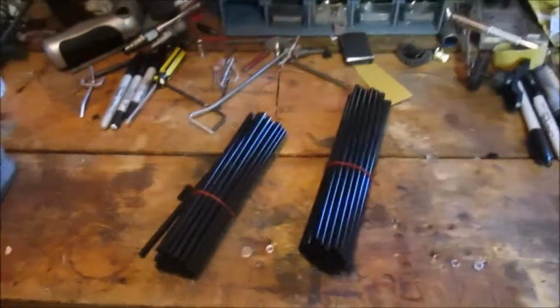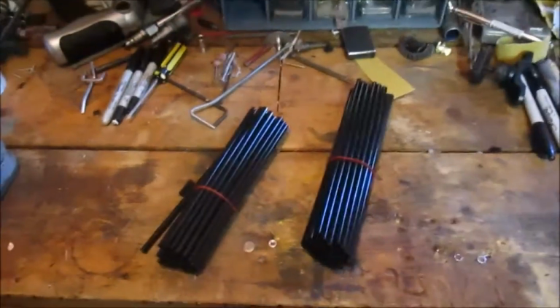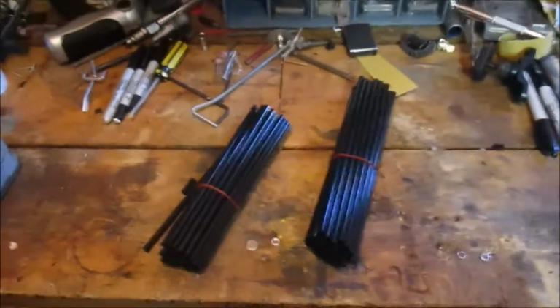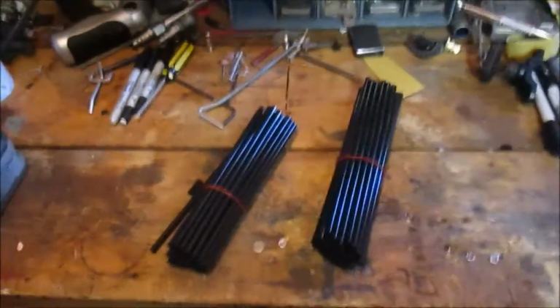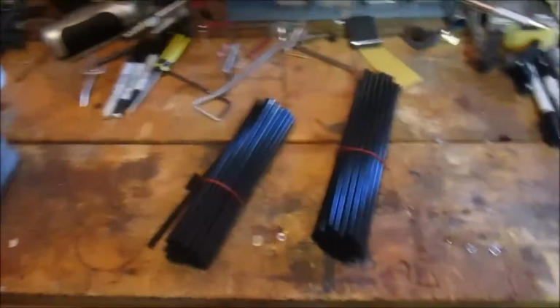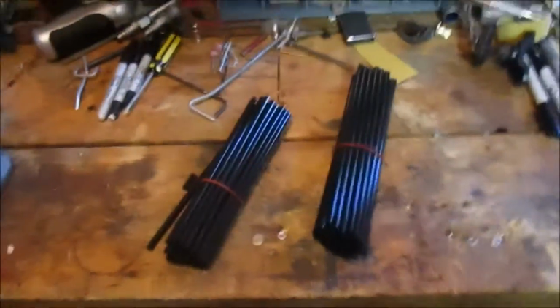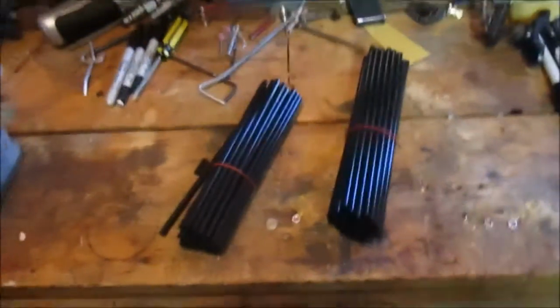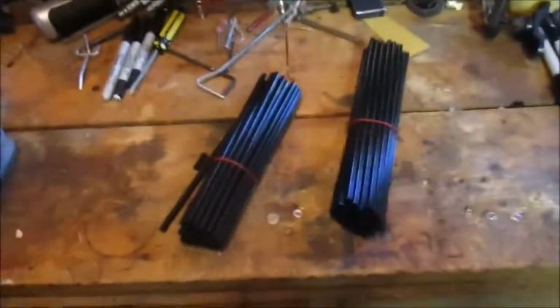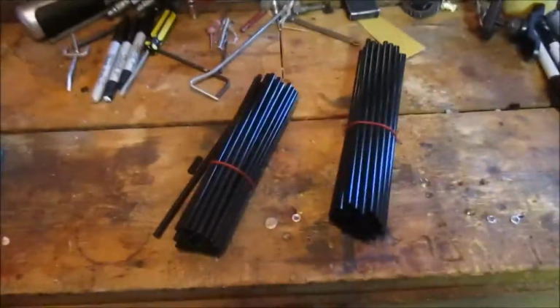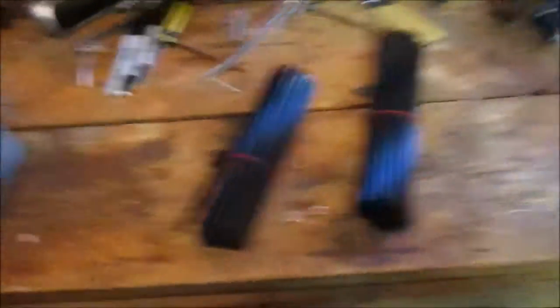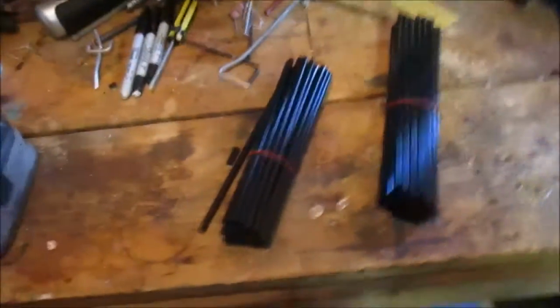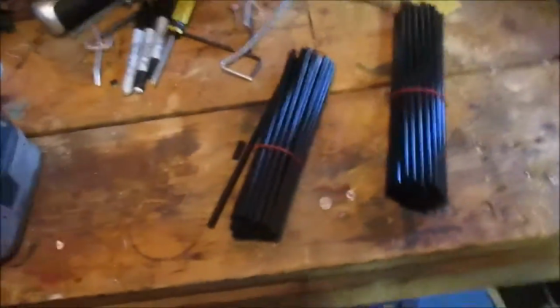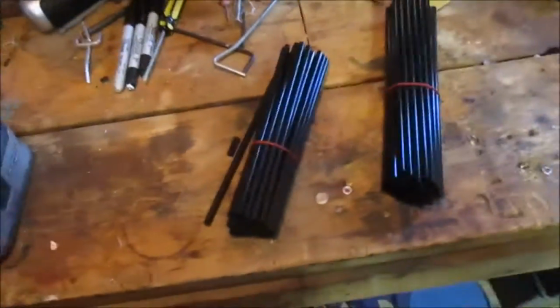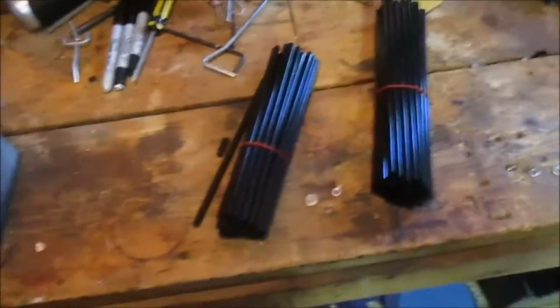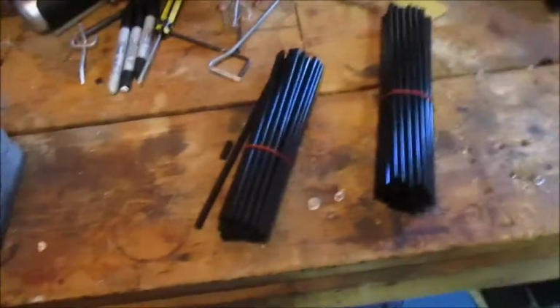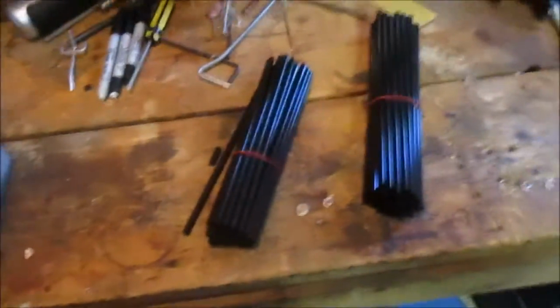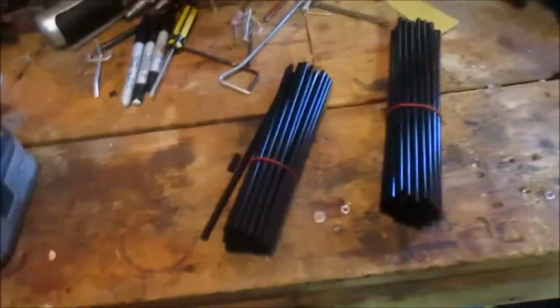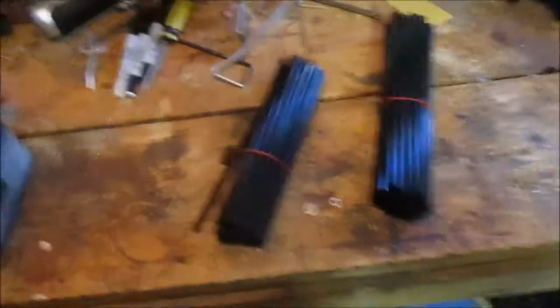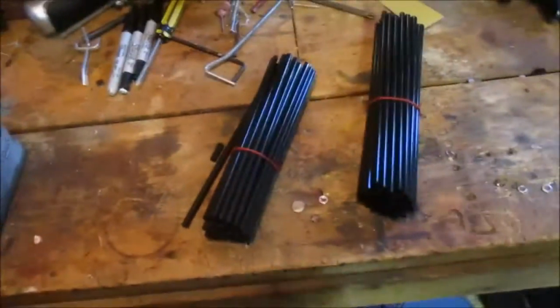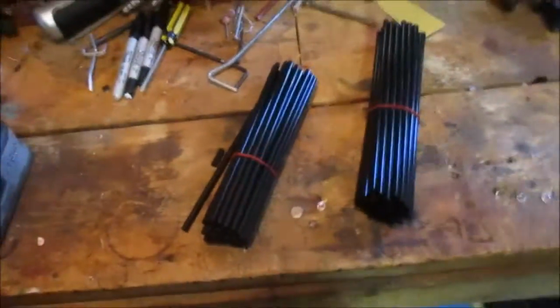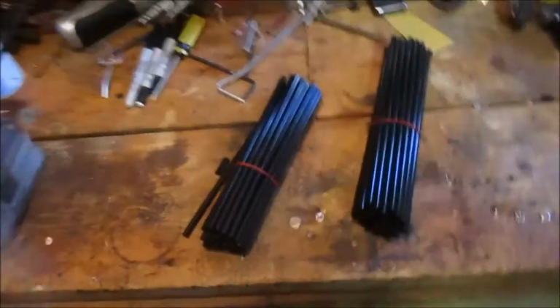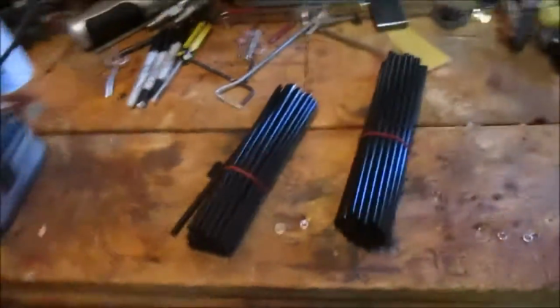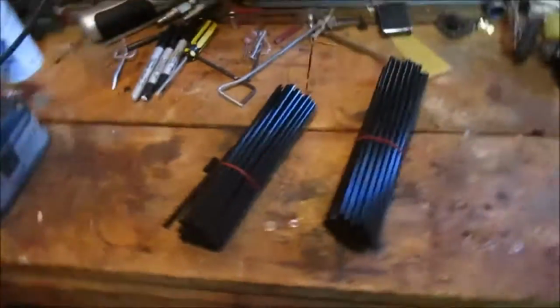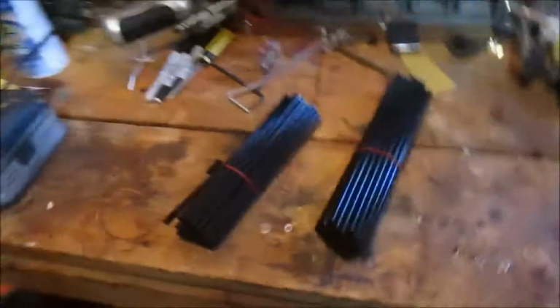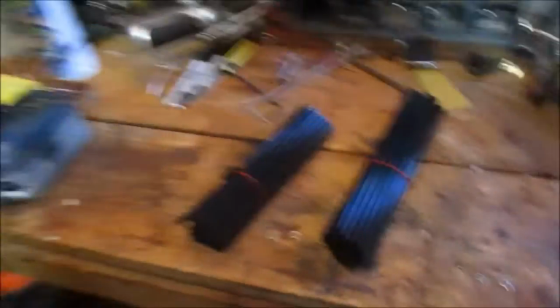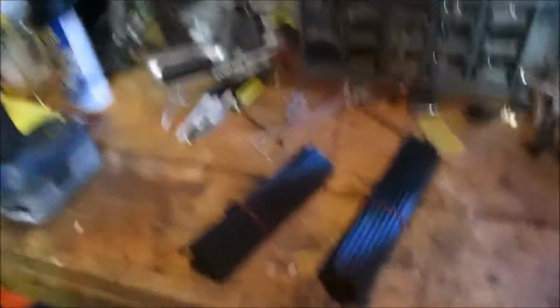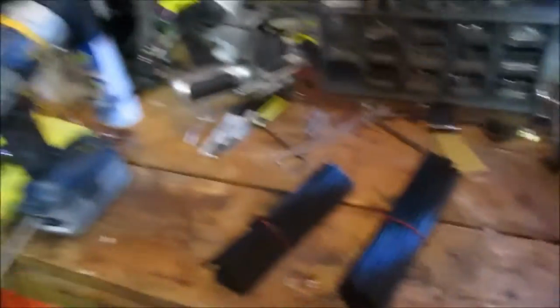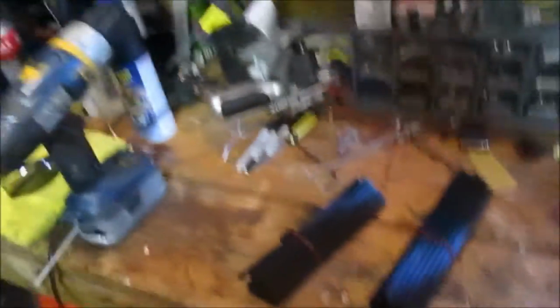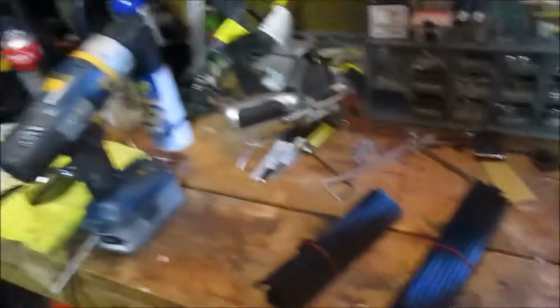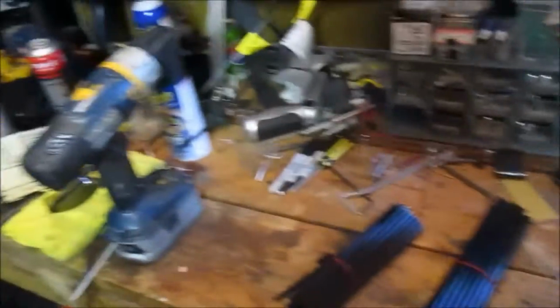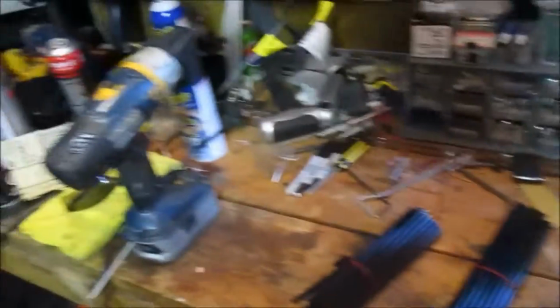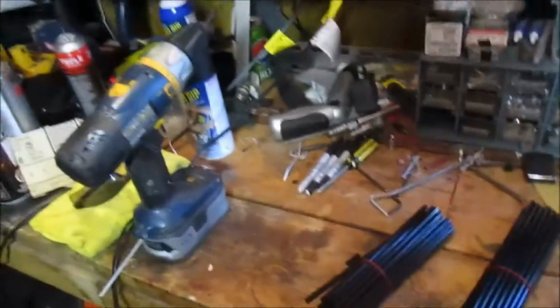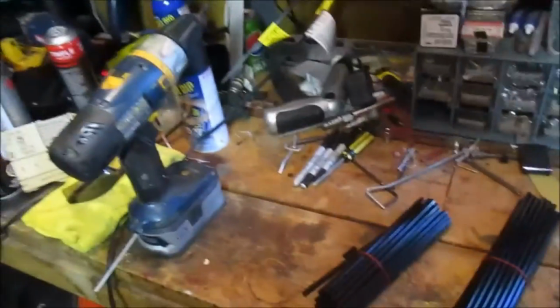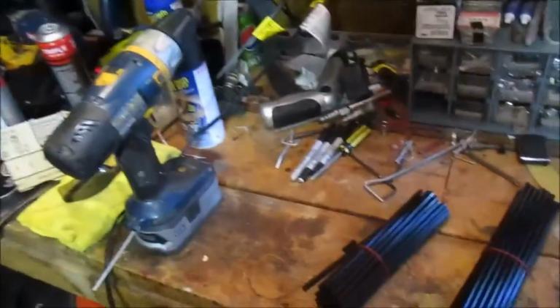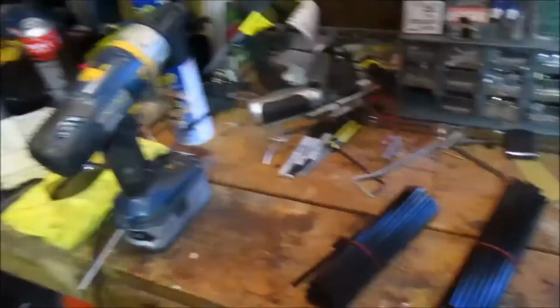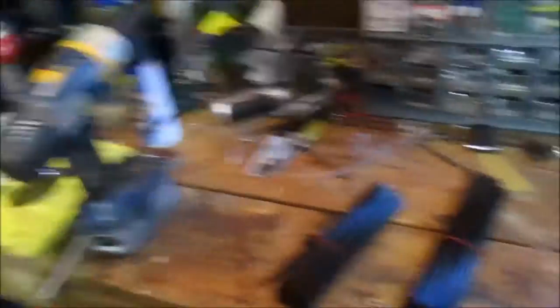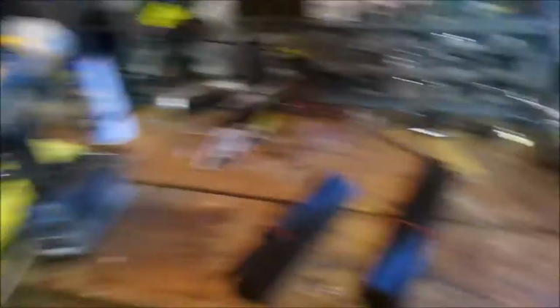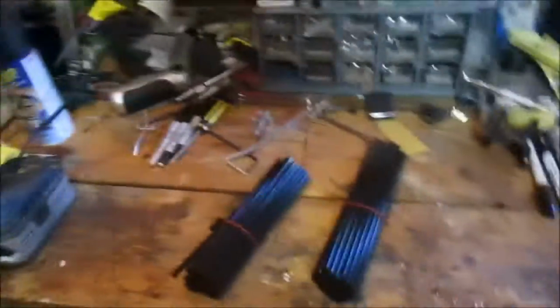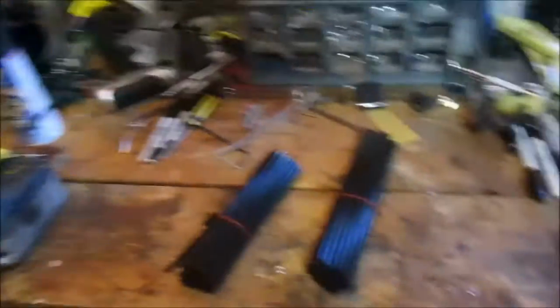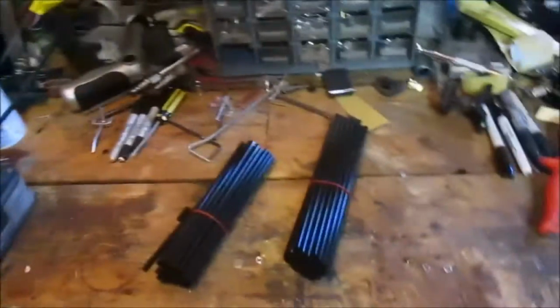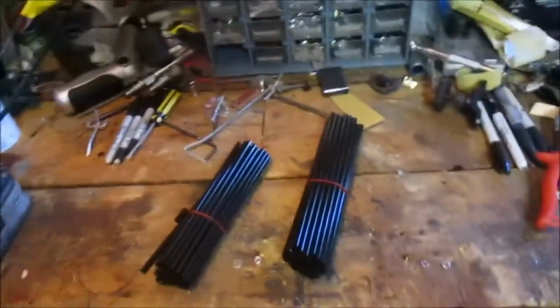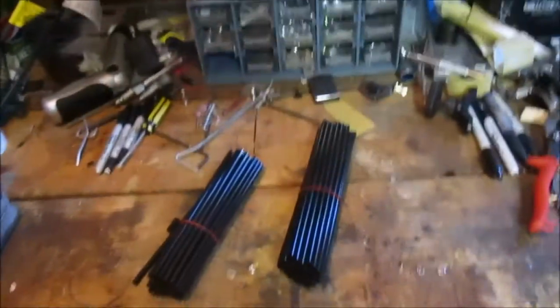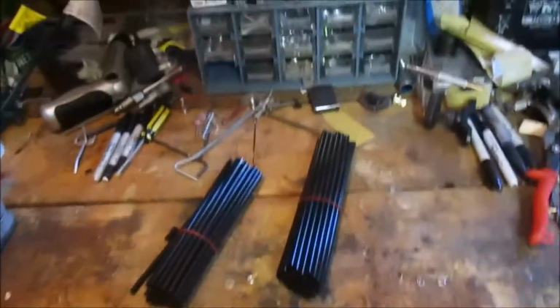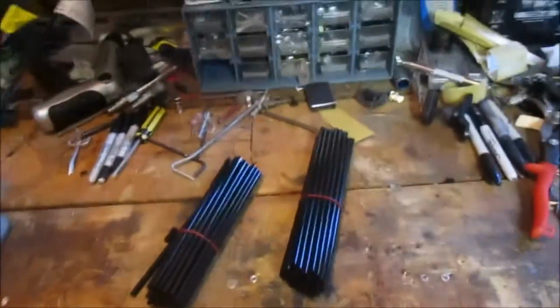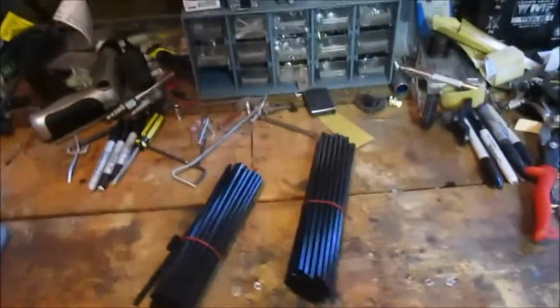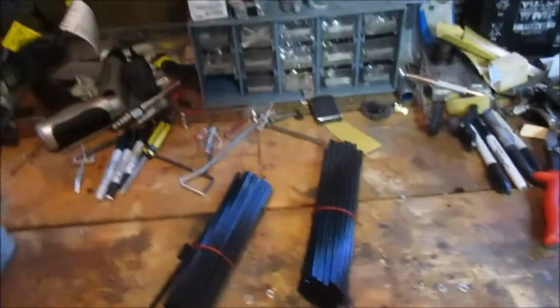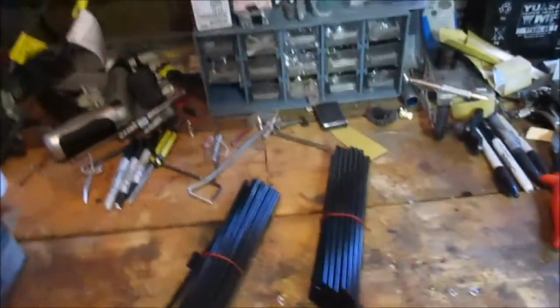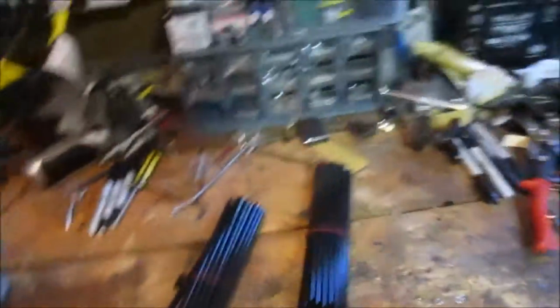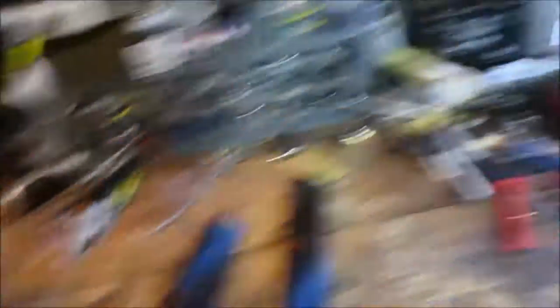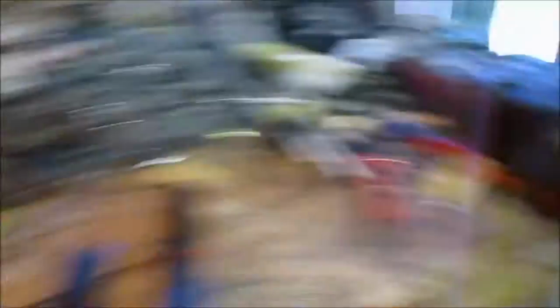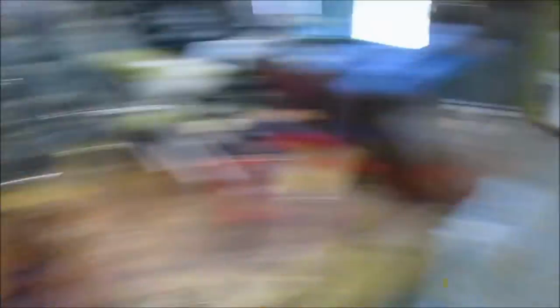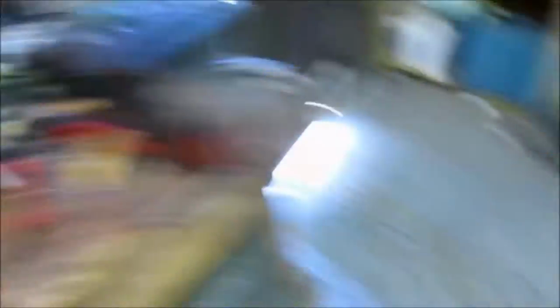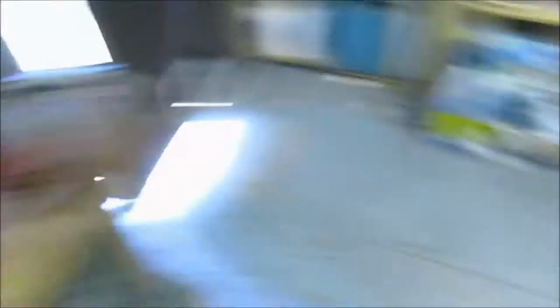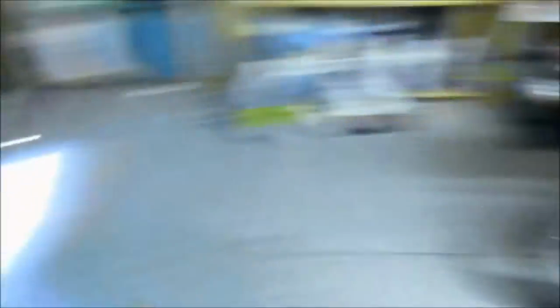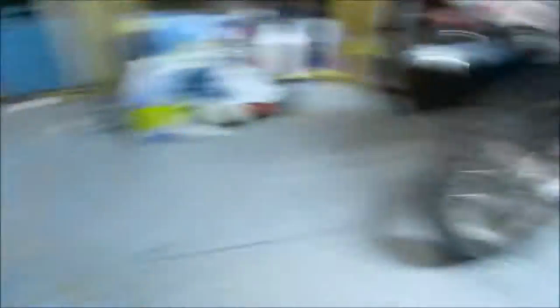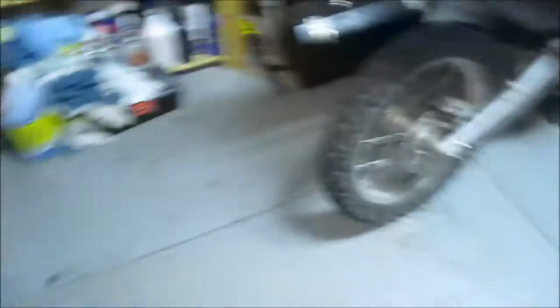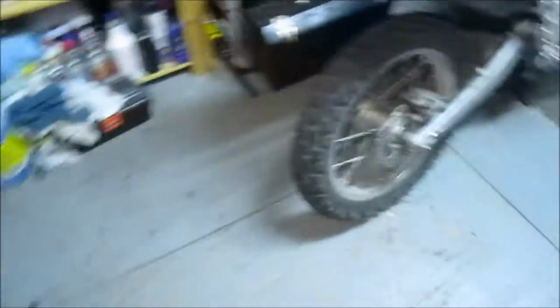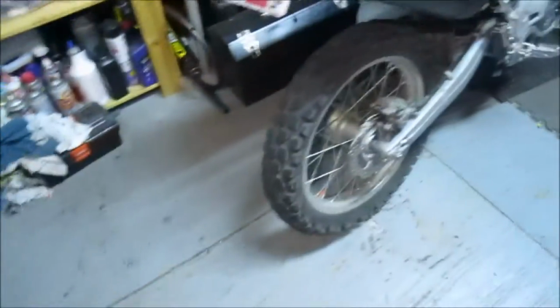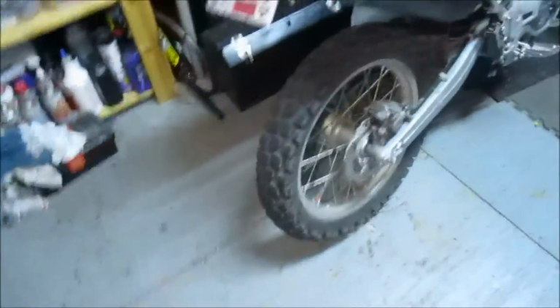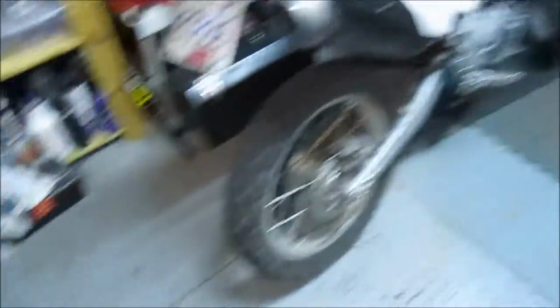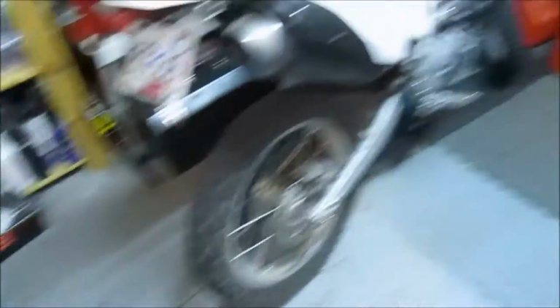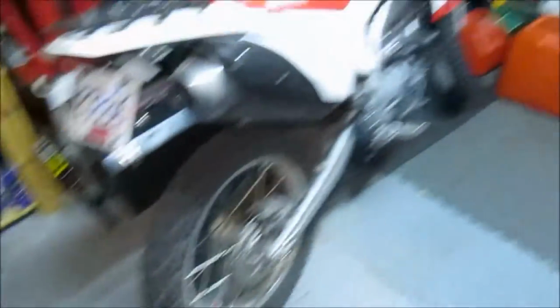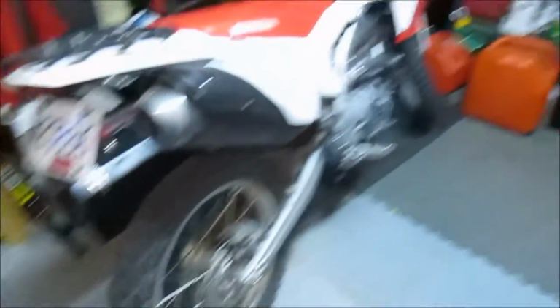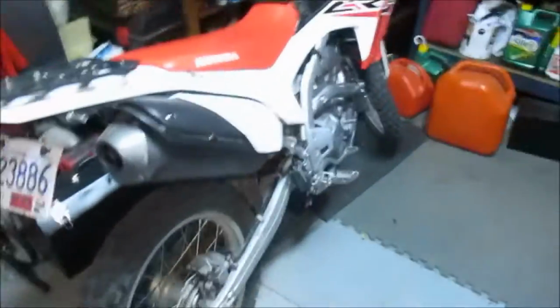Hello viewers, Mr. Makimoto here. Excuse the mess, this is my shop. I got the bike set up.